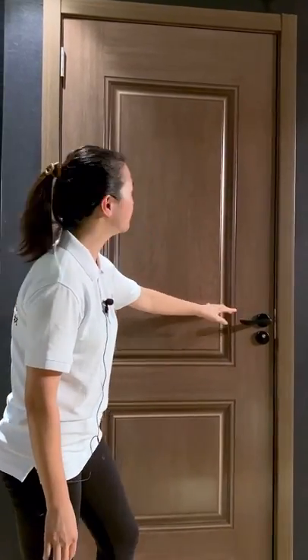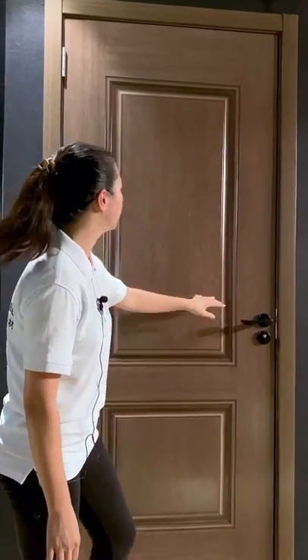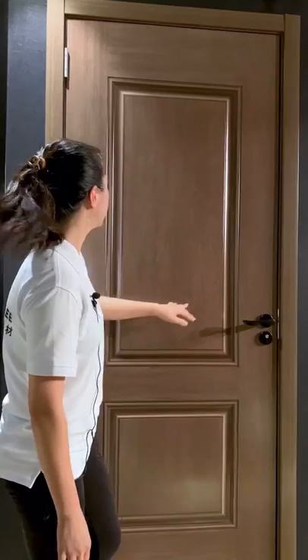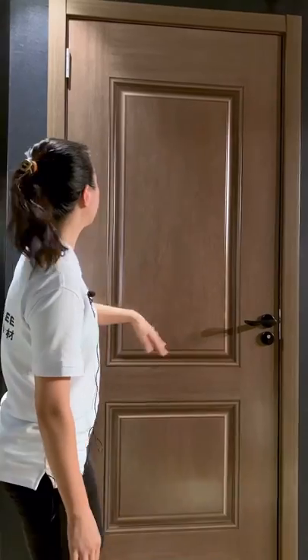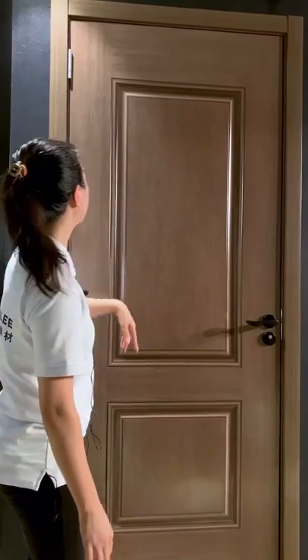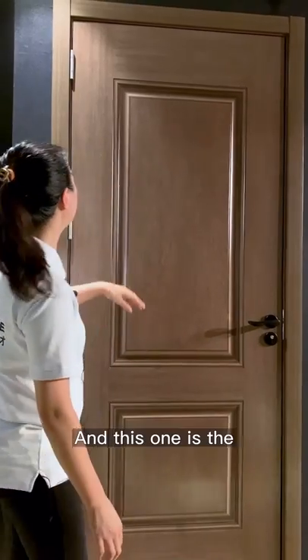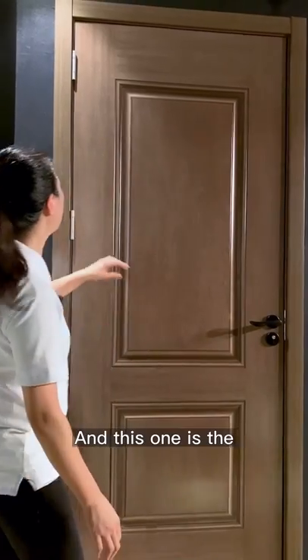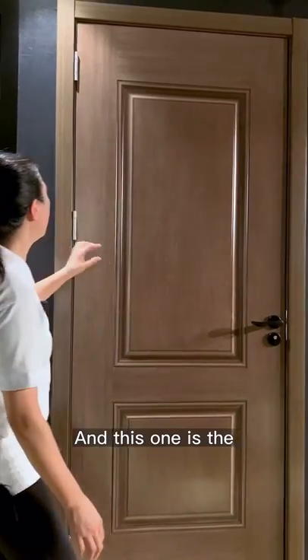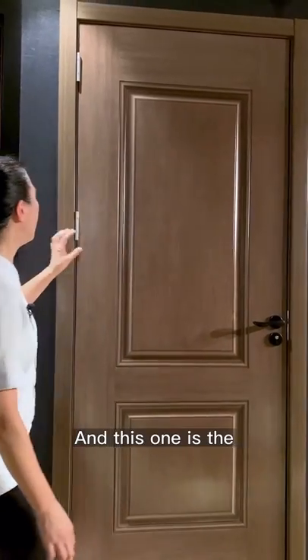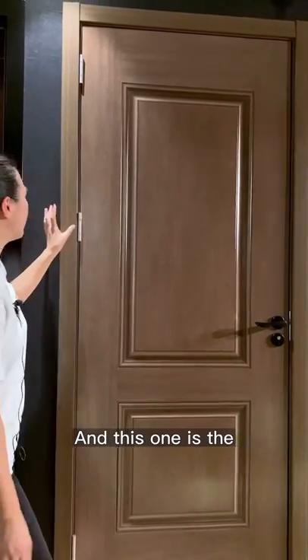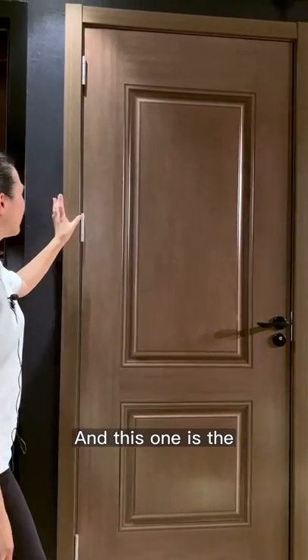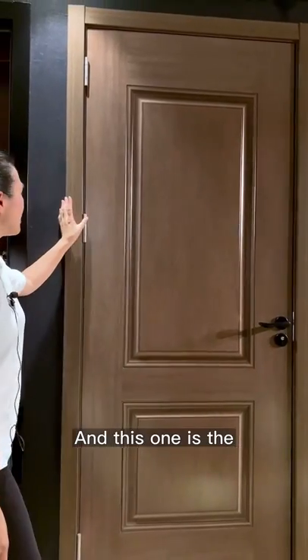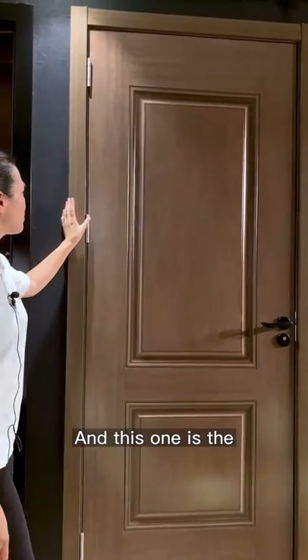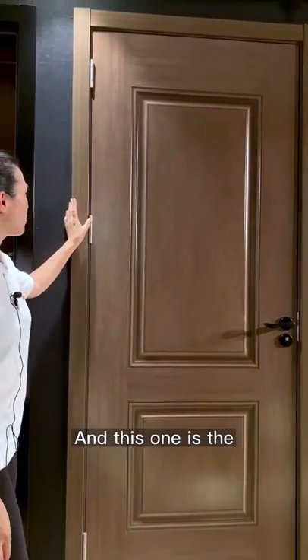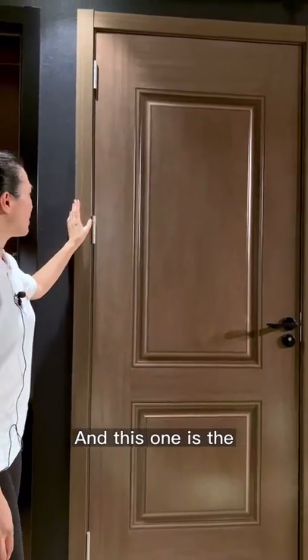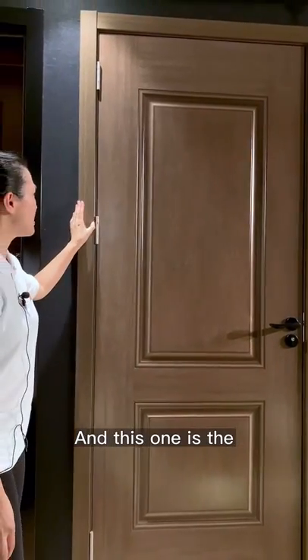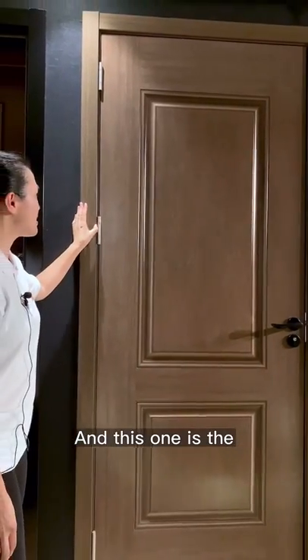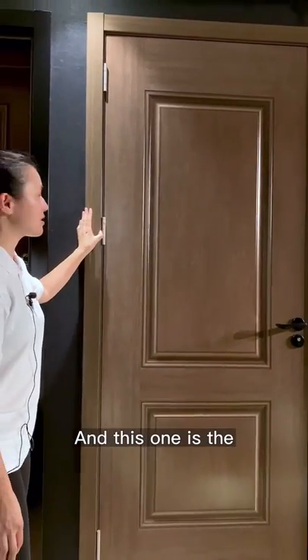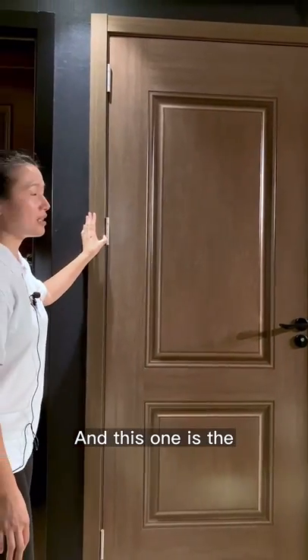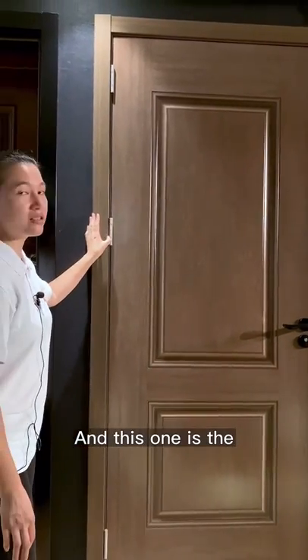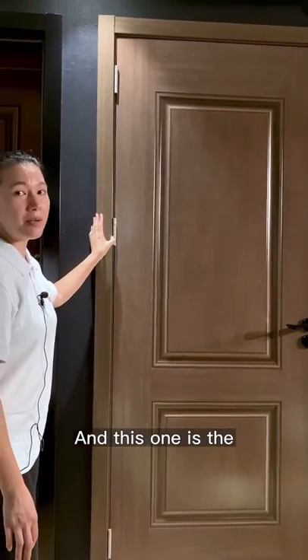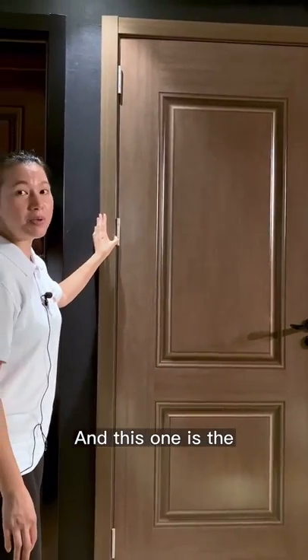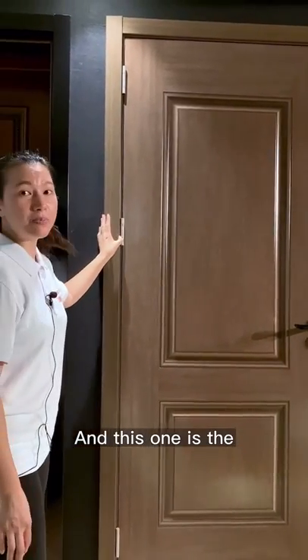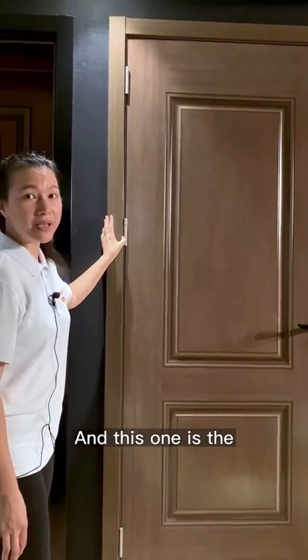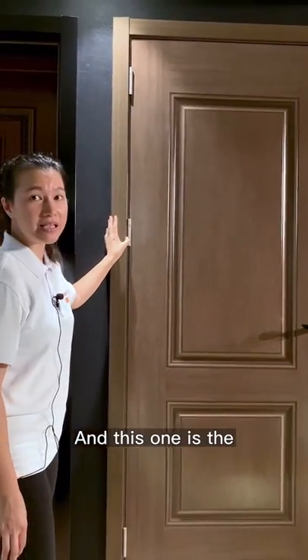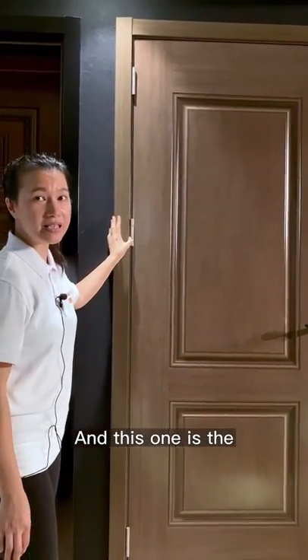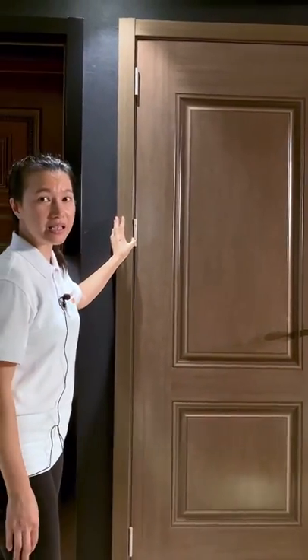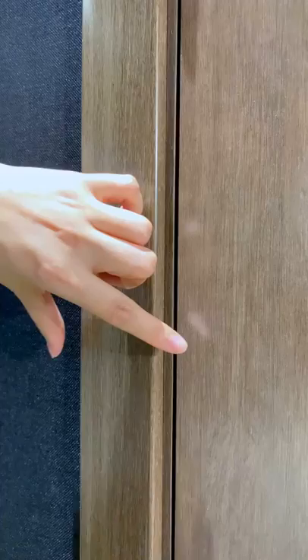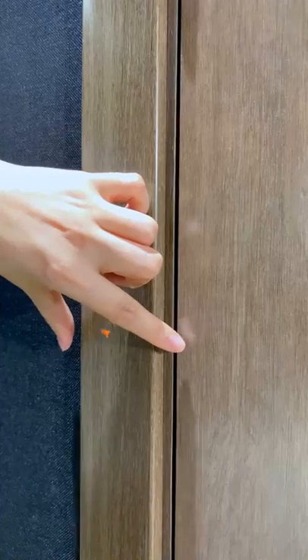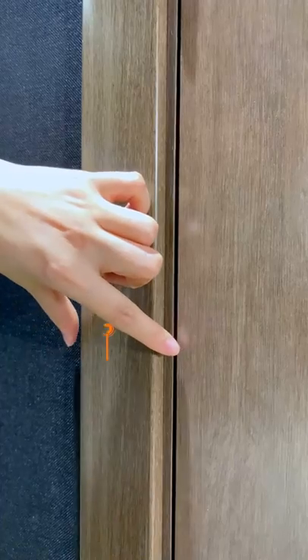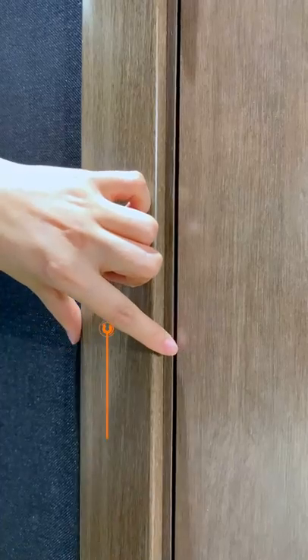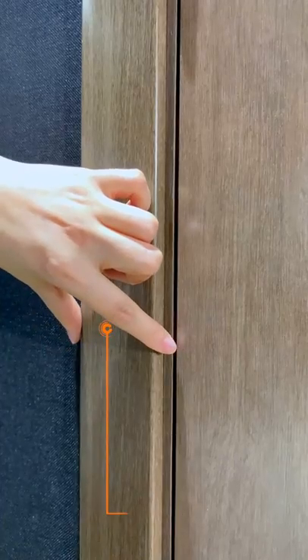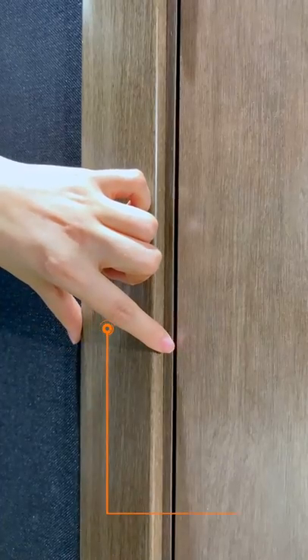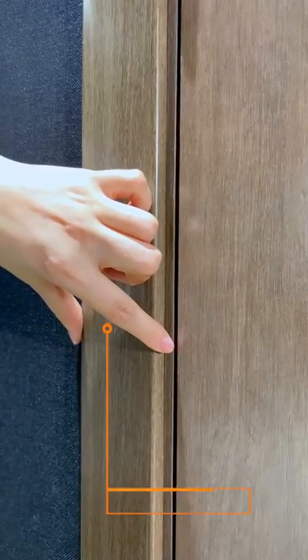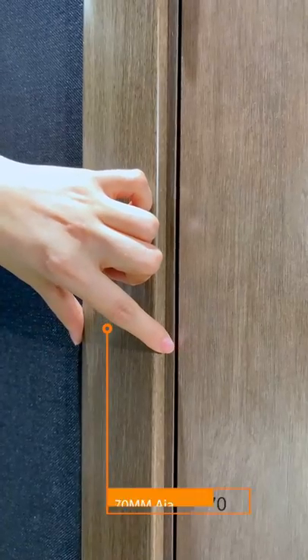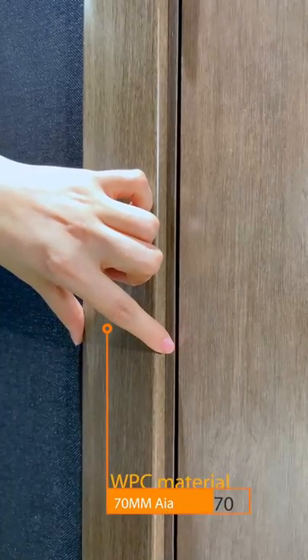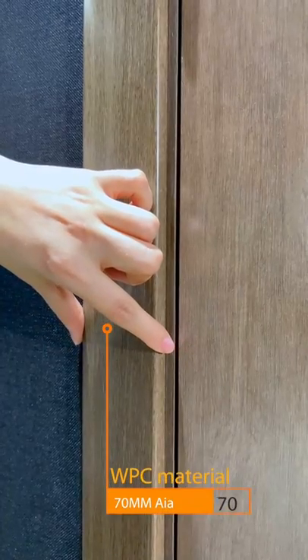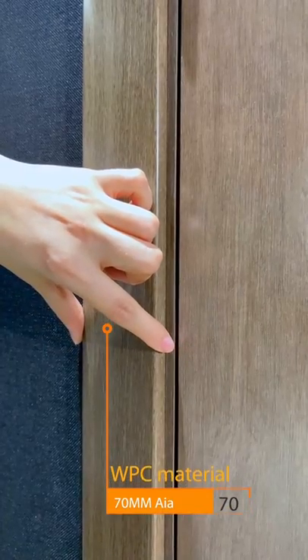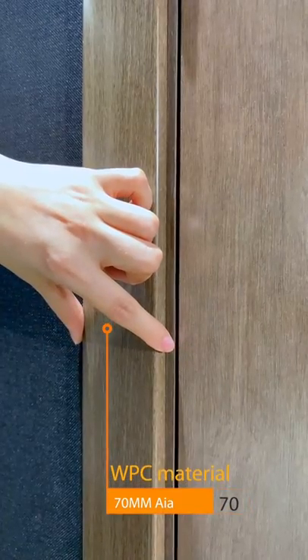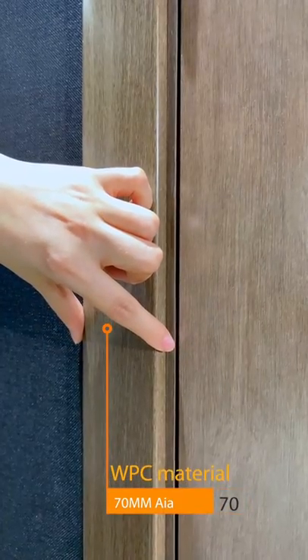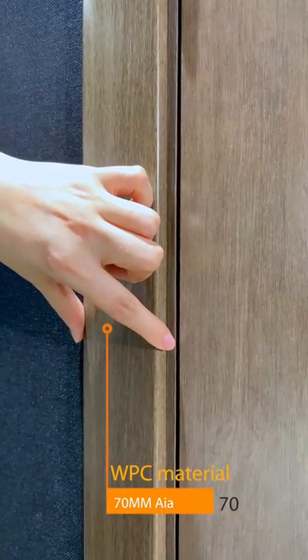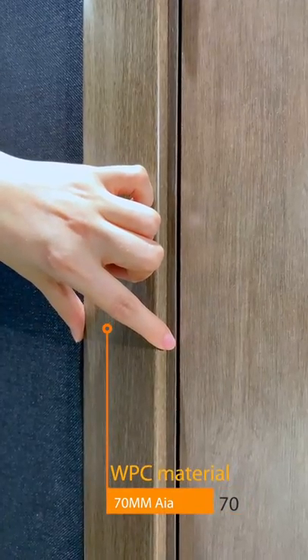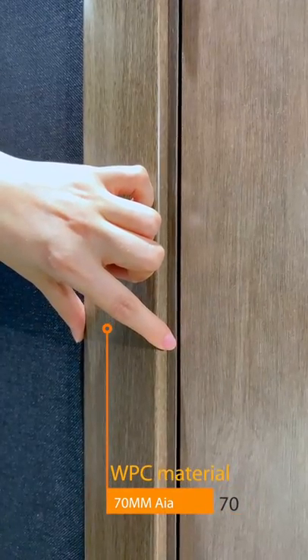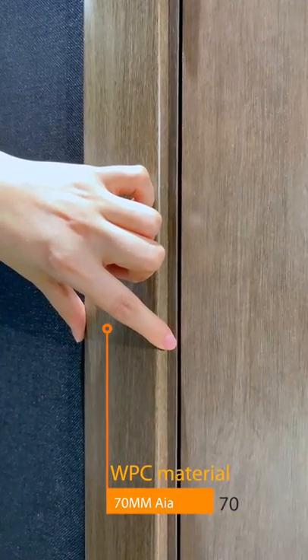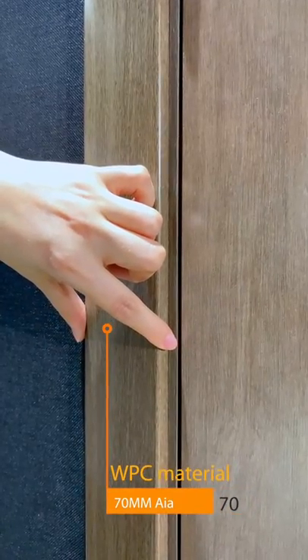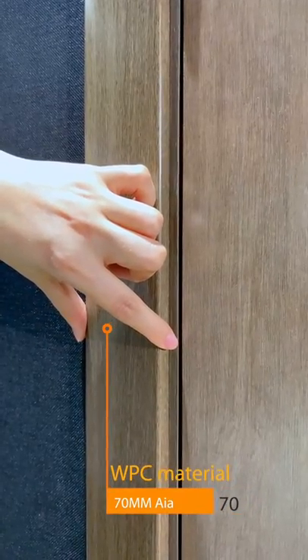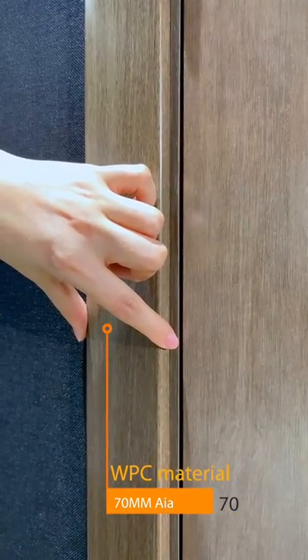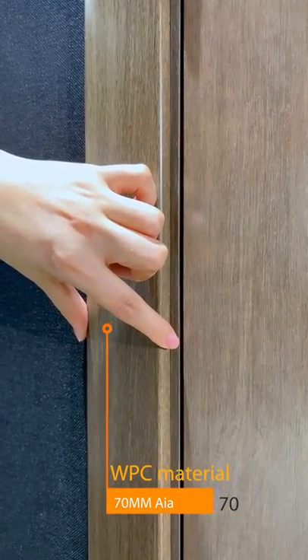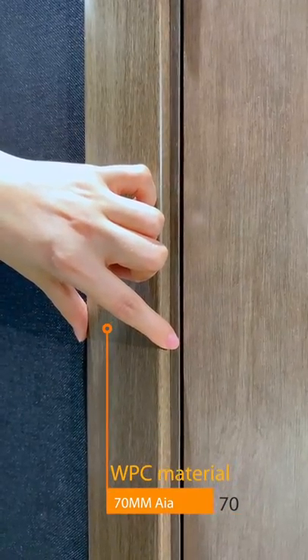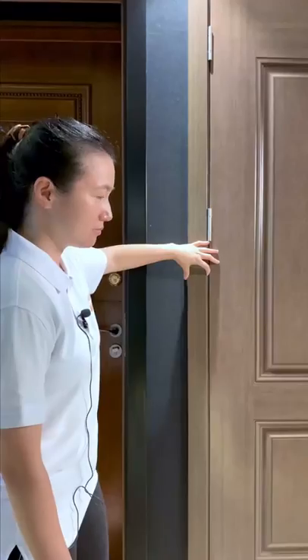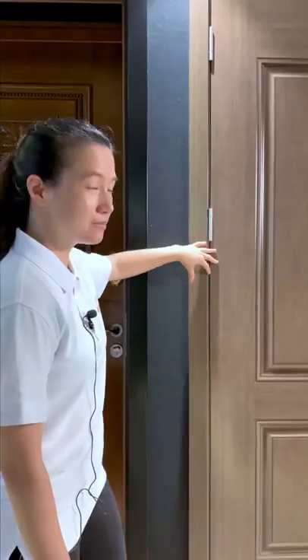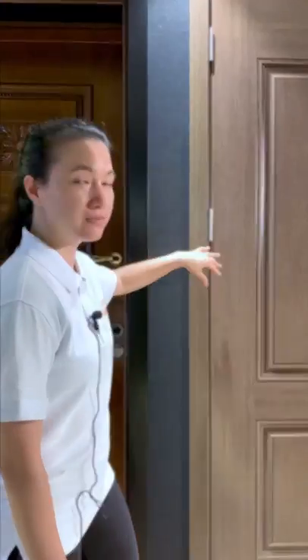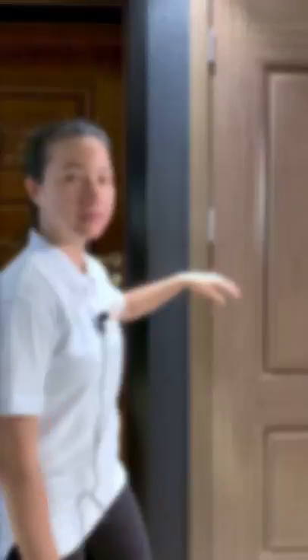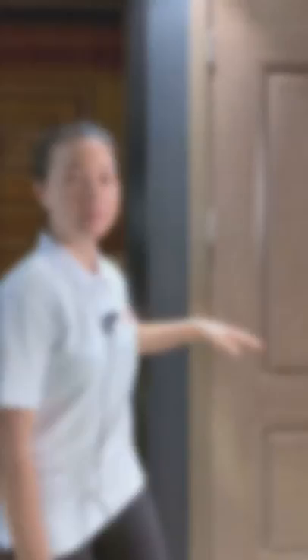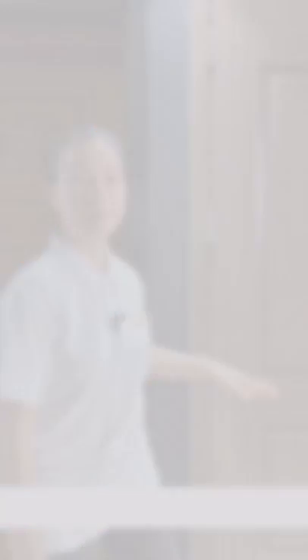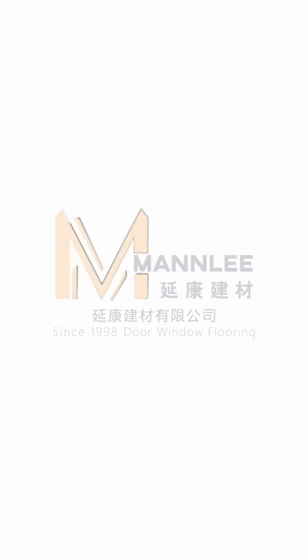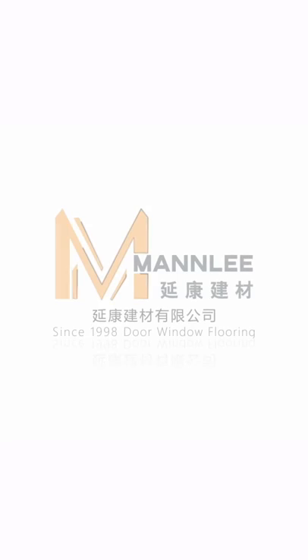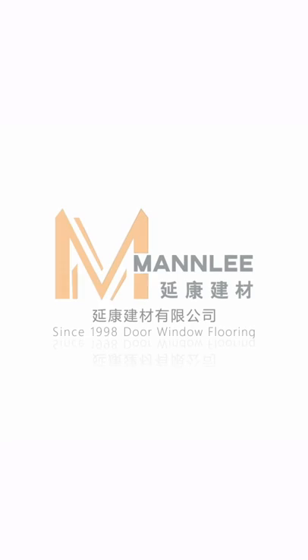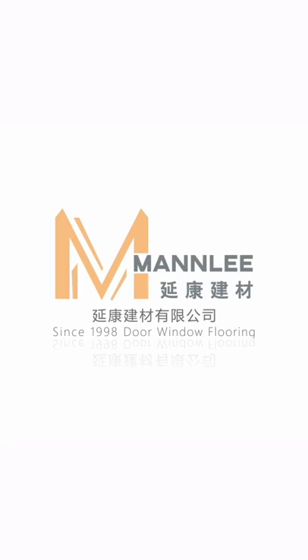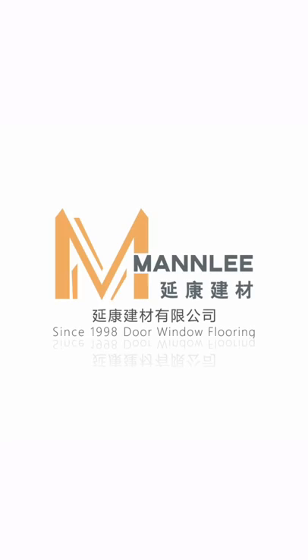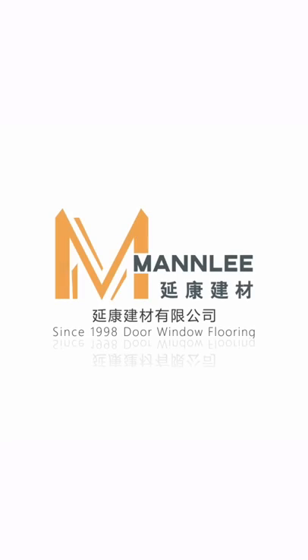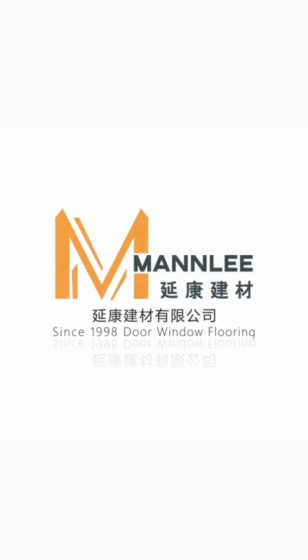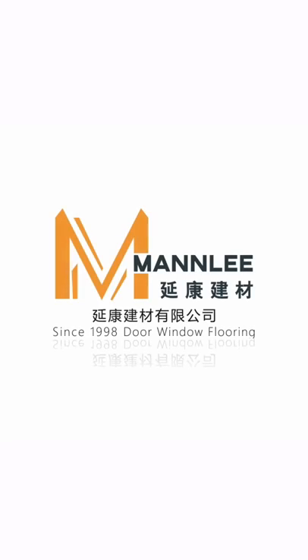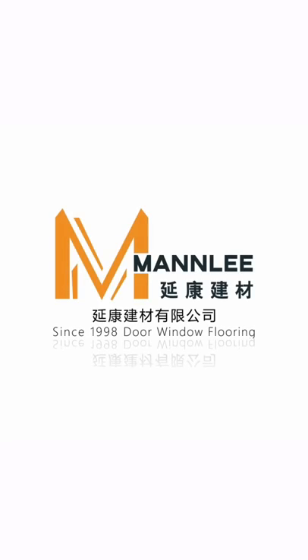And this one is the WPC material architect in 2017. If you want...